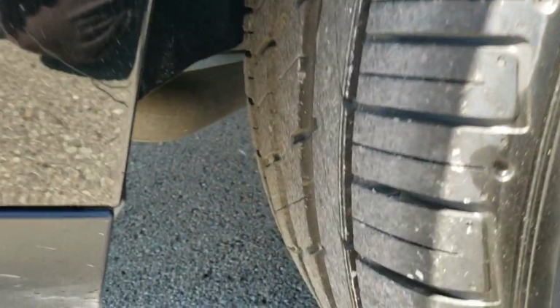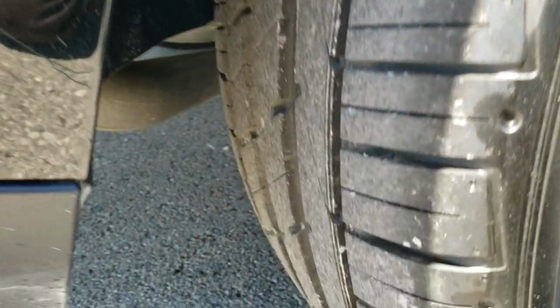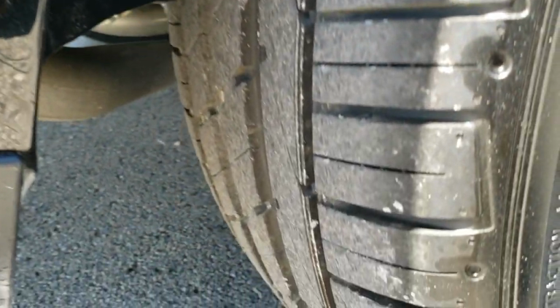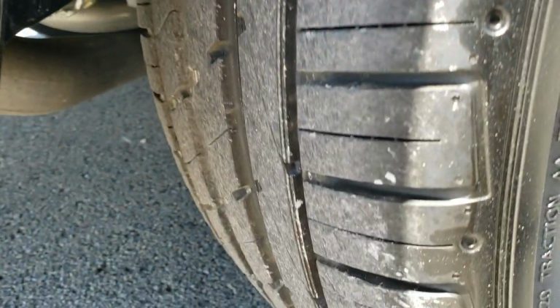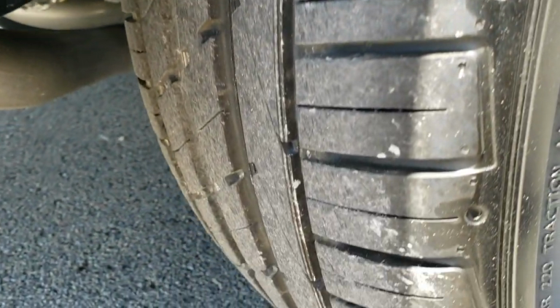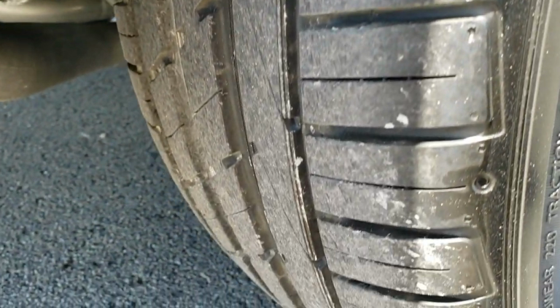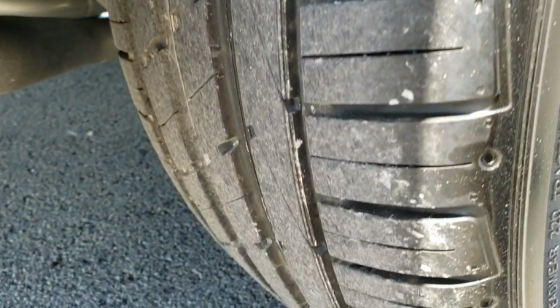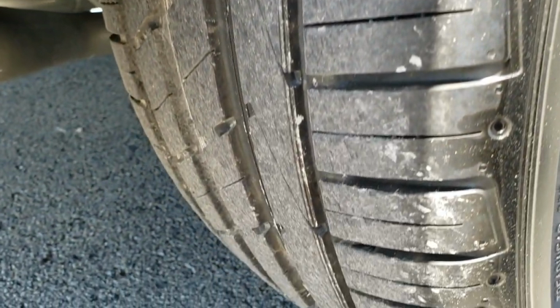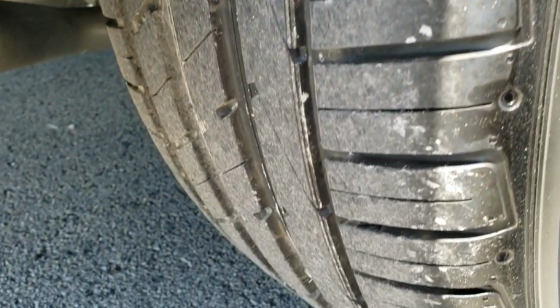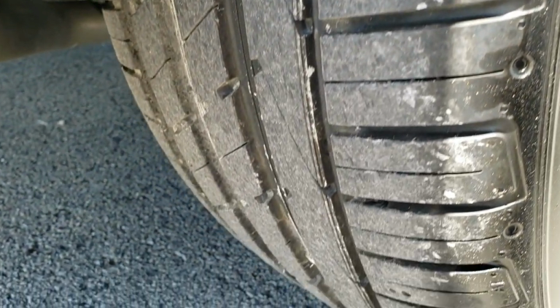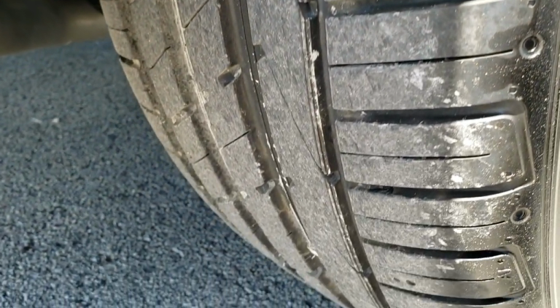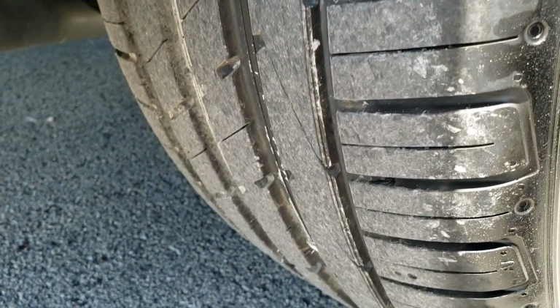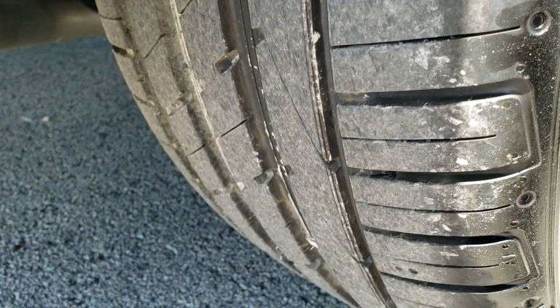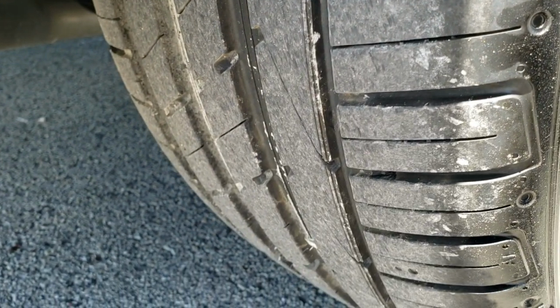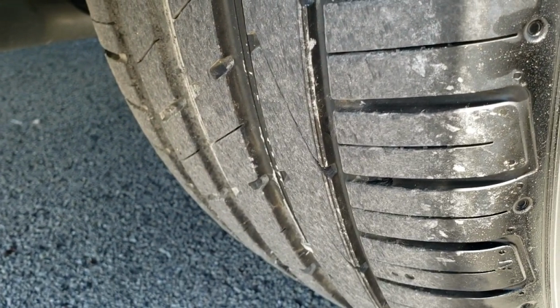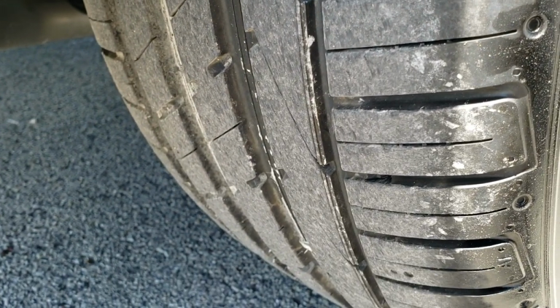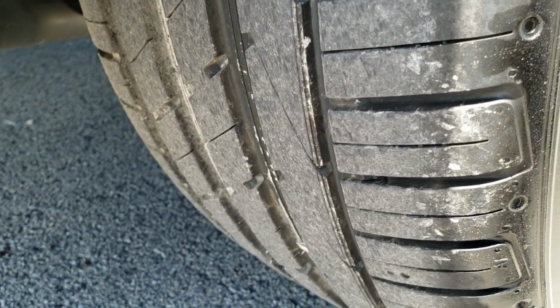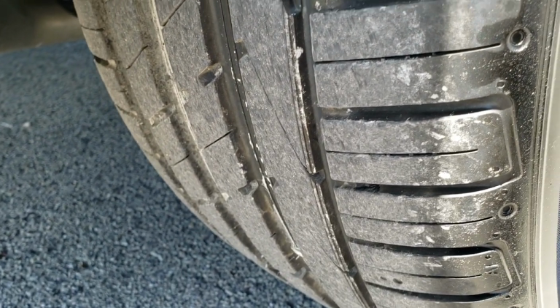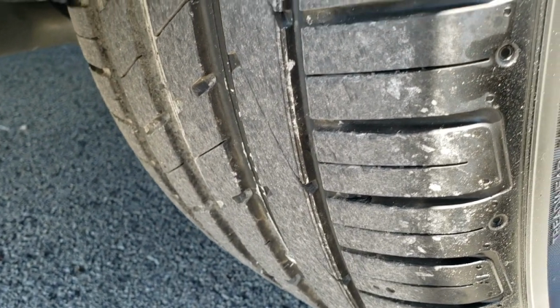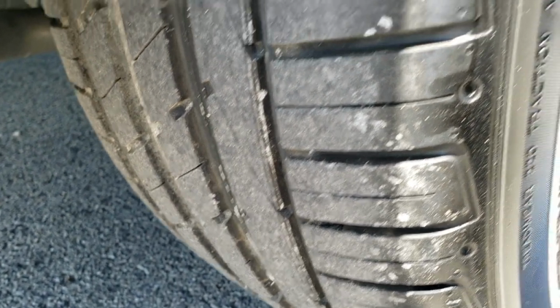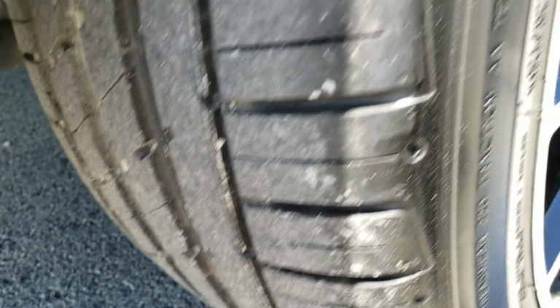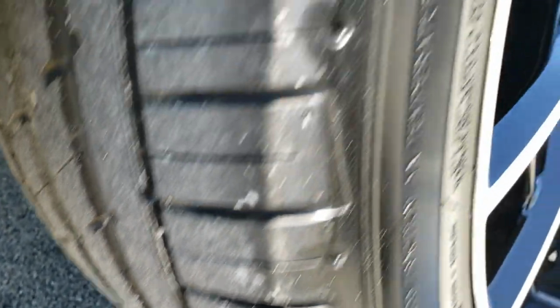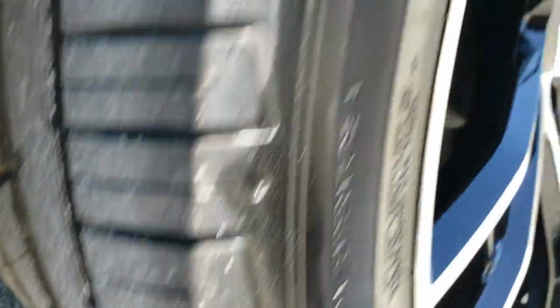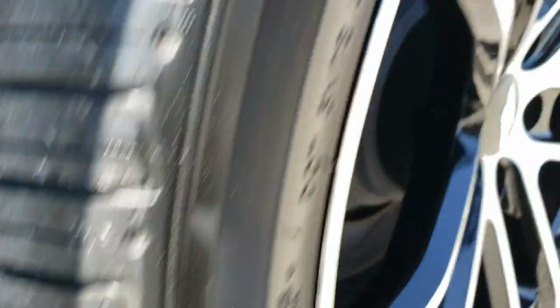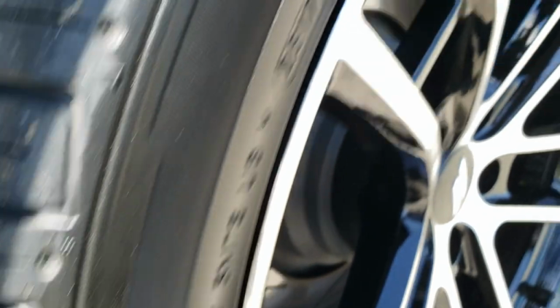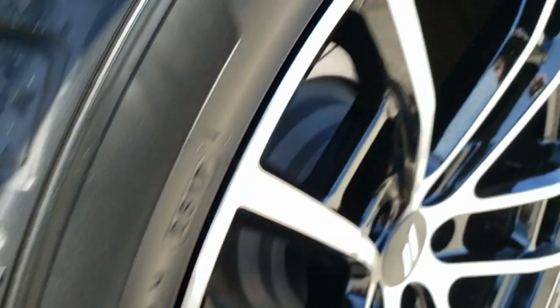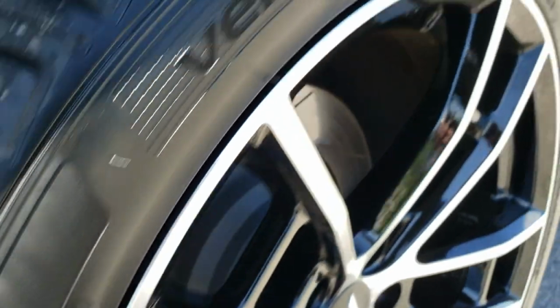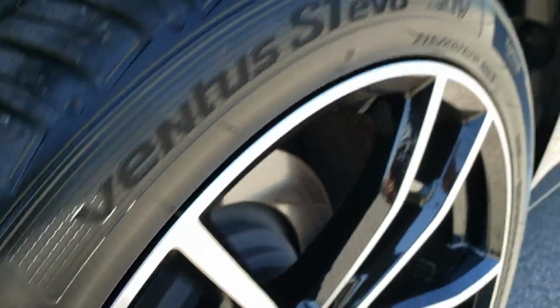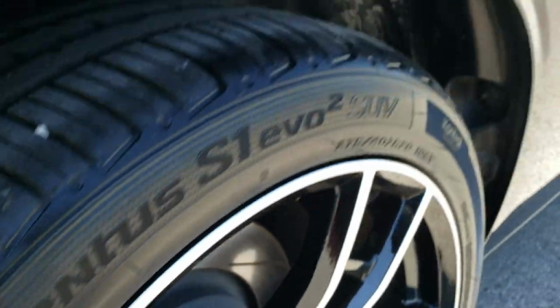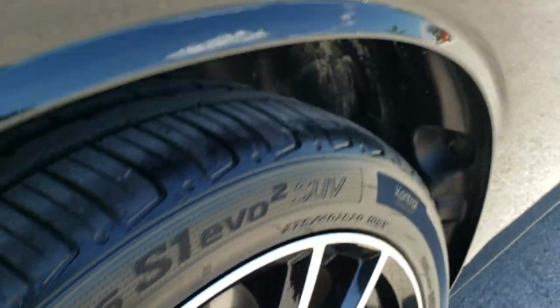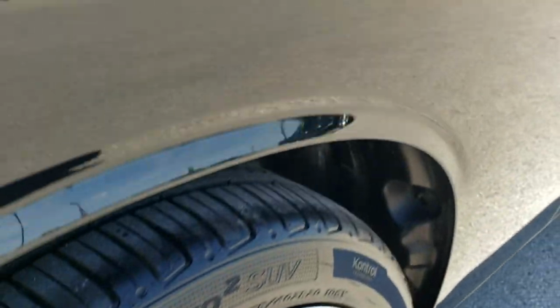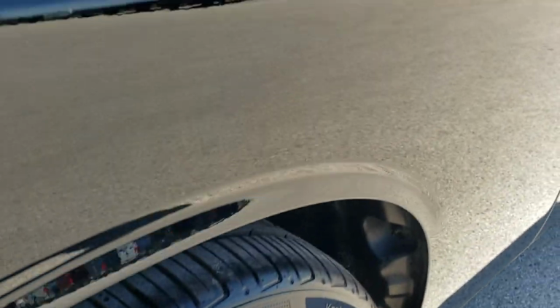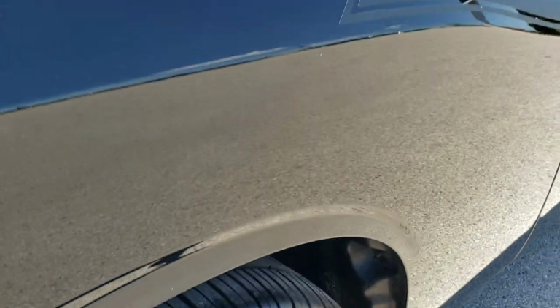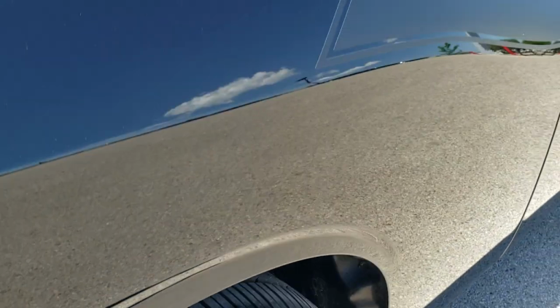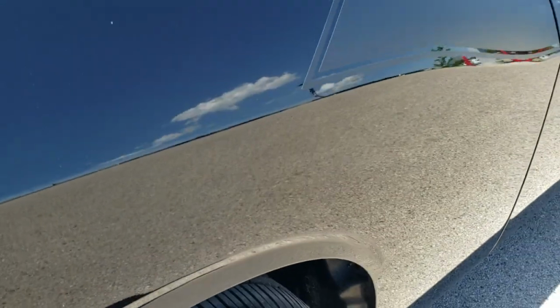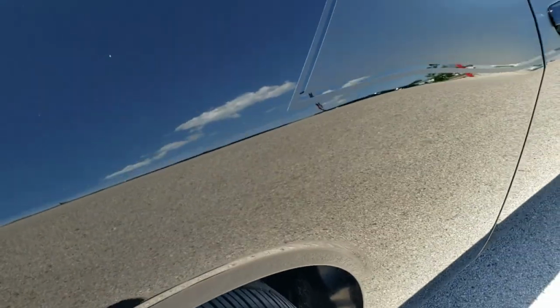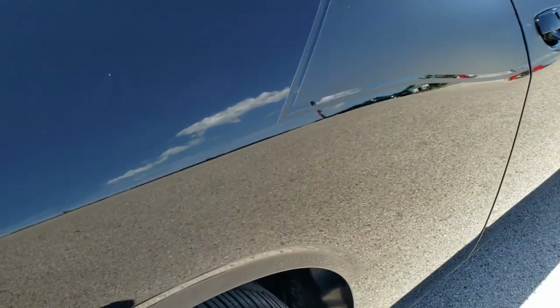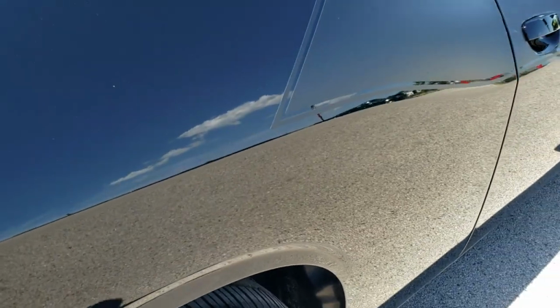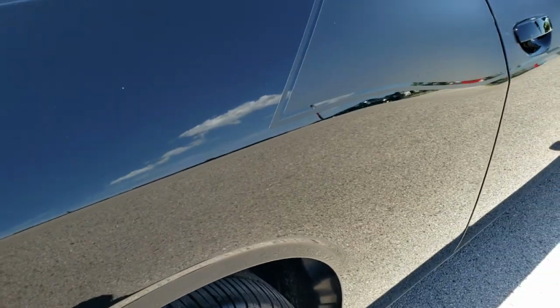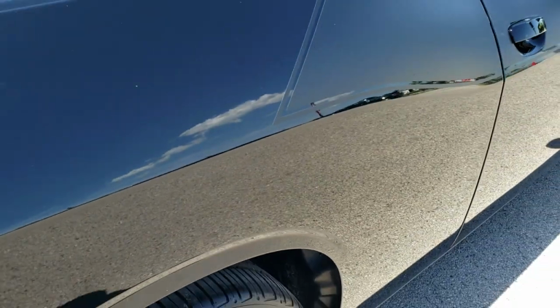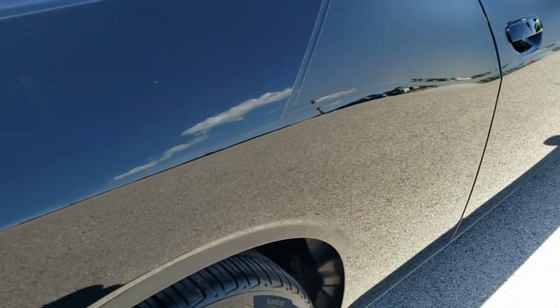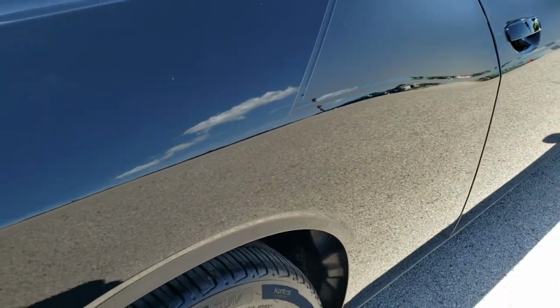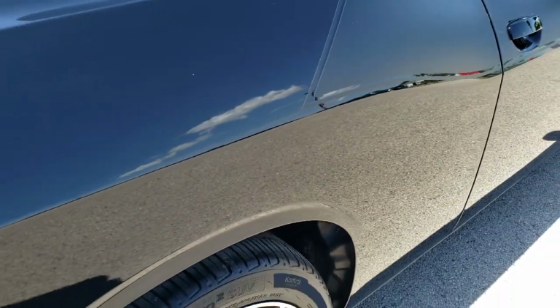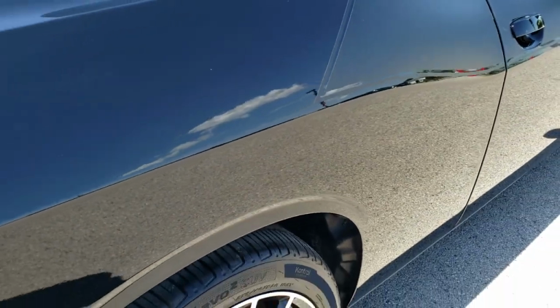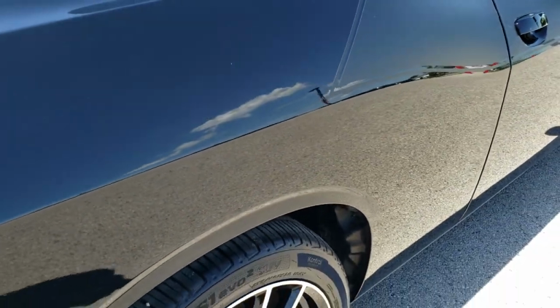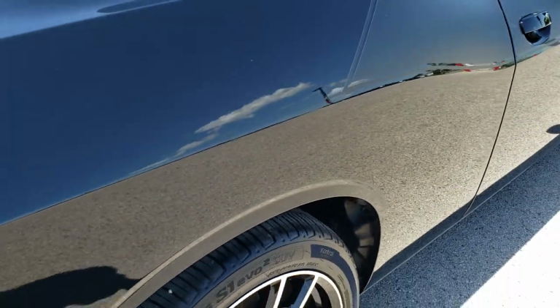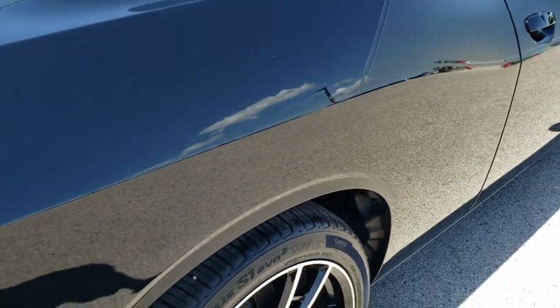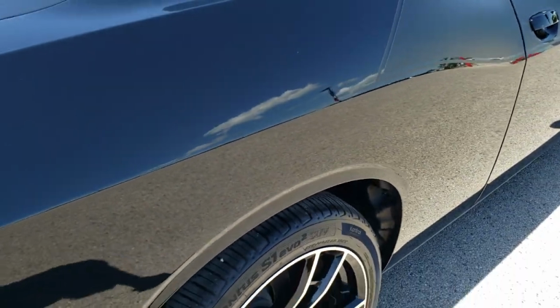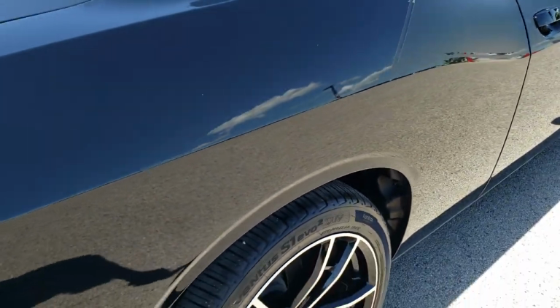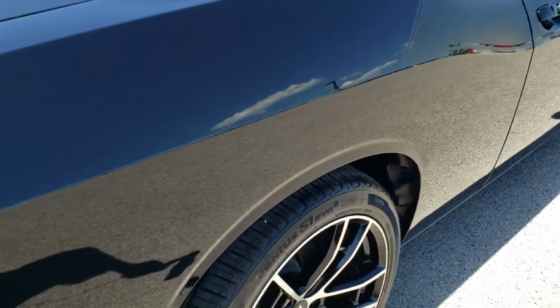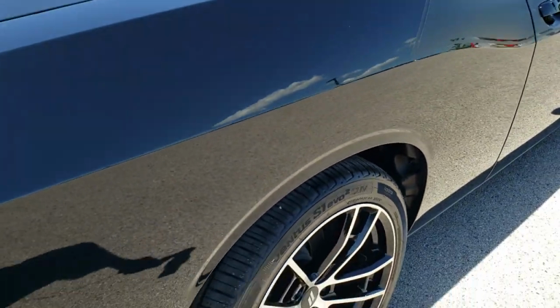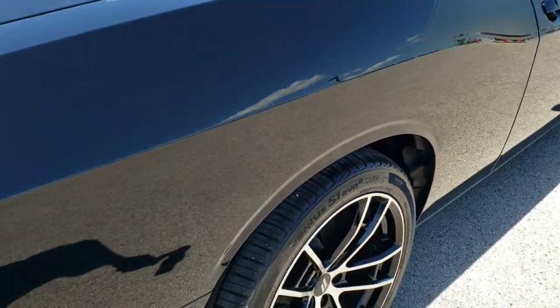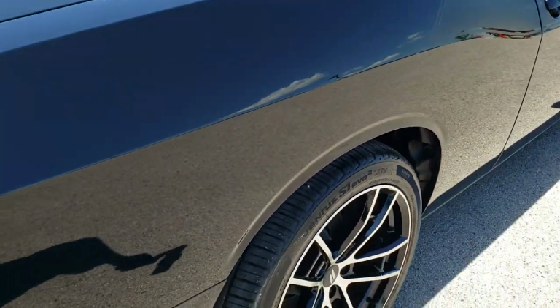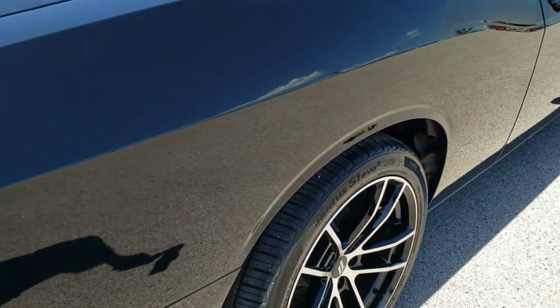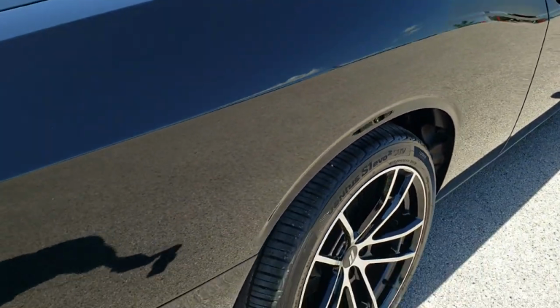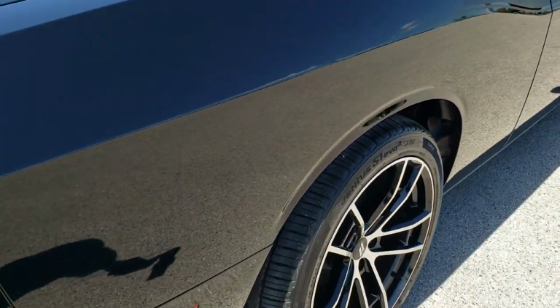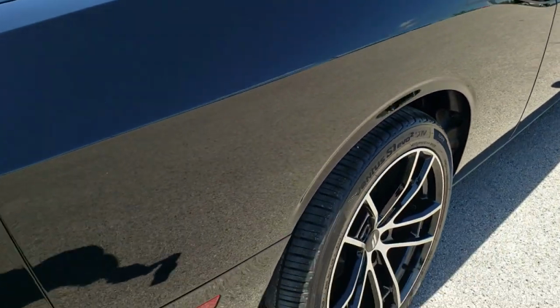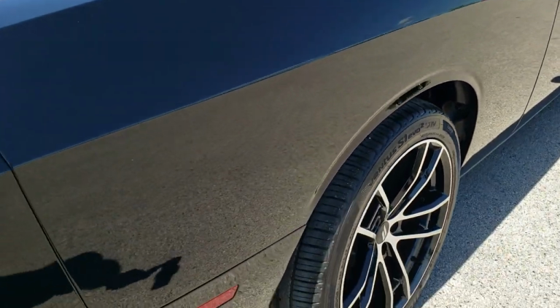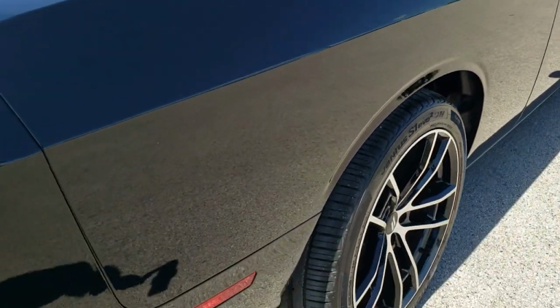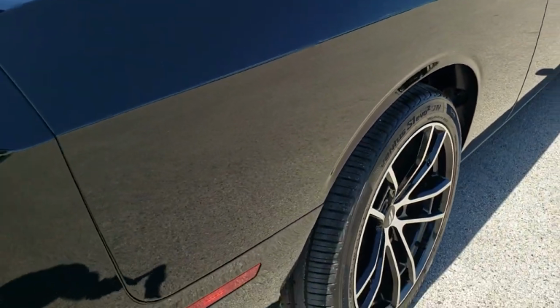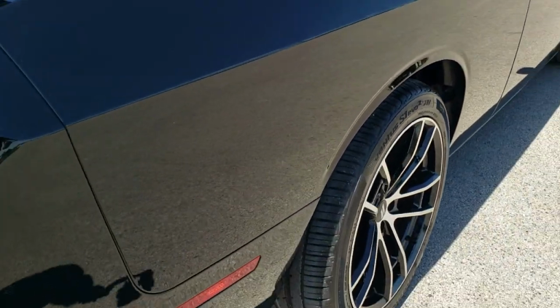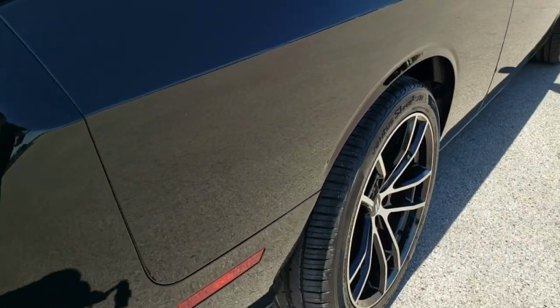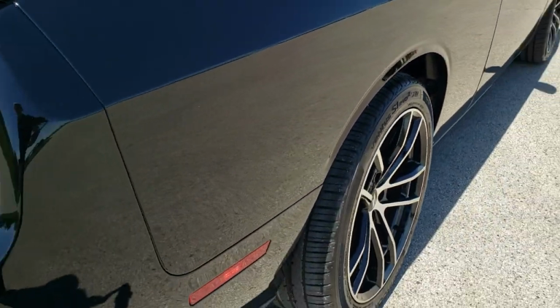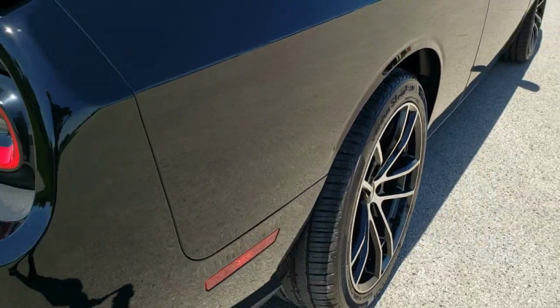The back tires have just as much tread as the front tires, and I didn't see one single dent or ding down that entire side of the car.